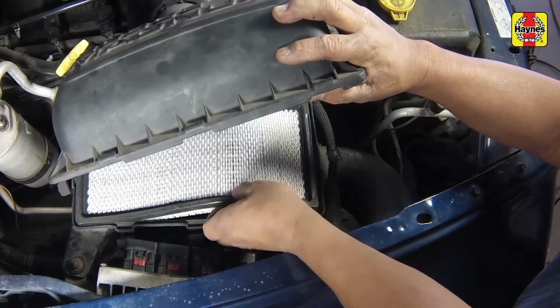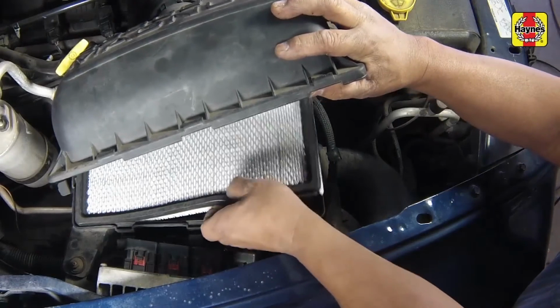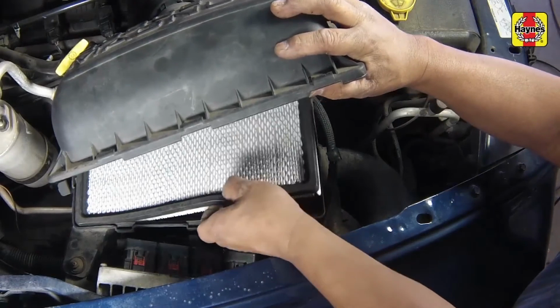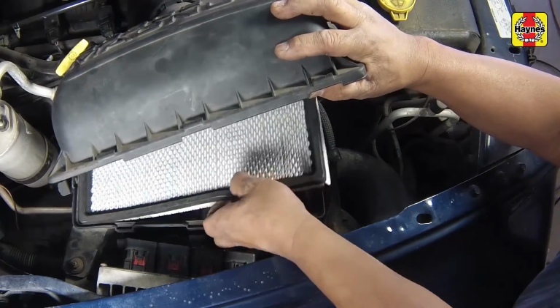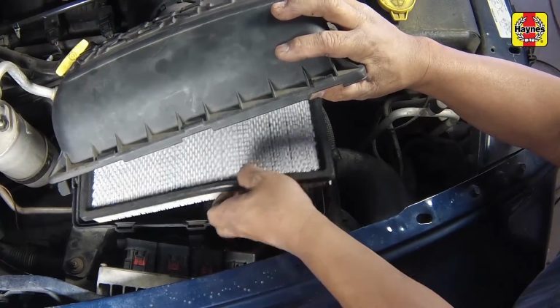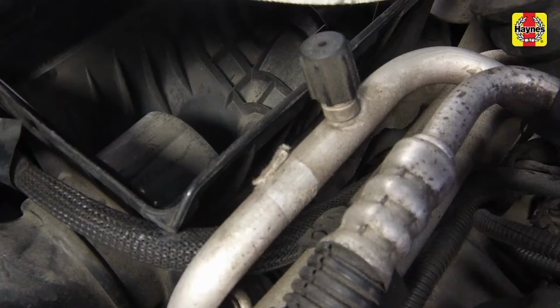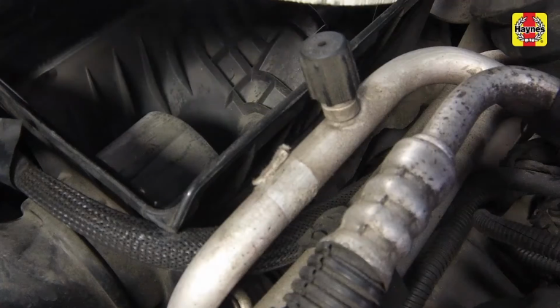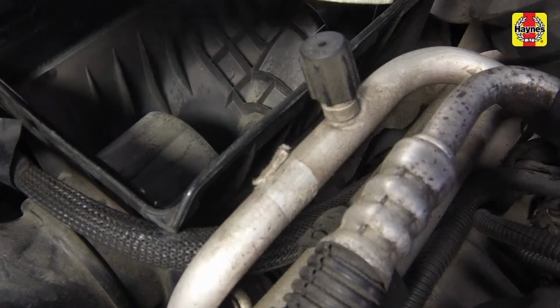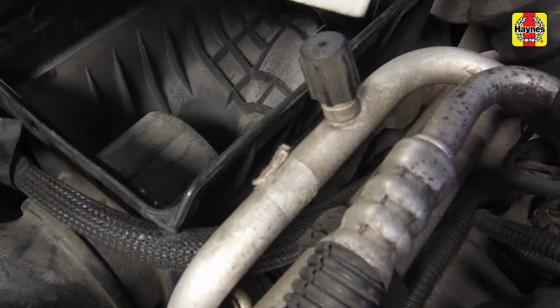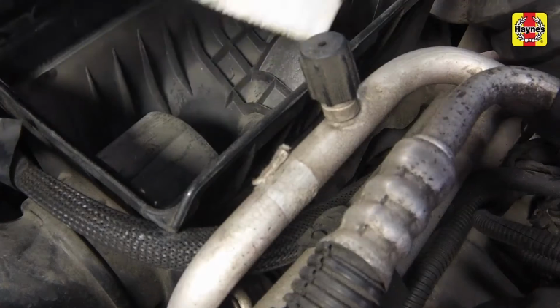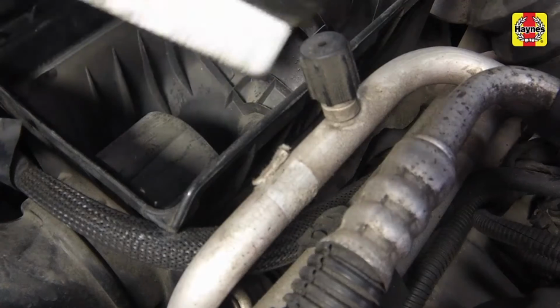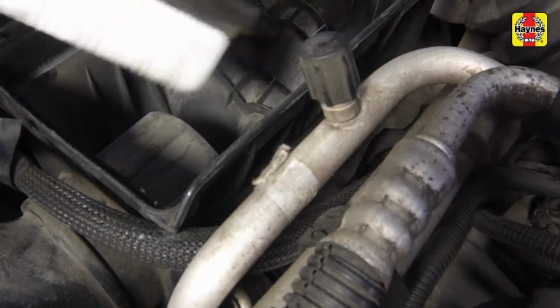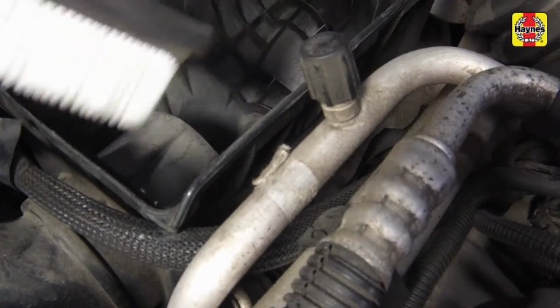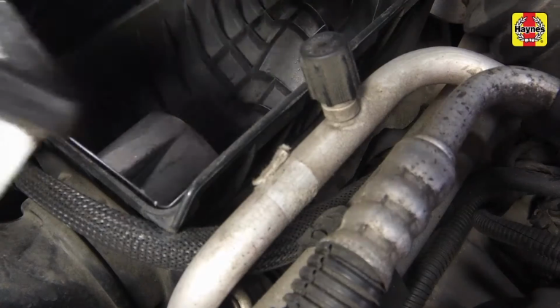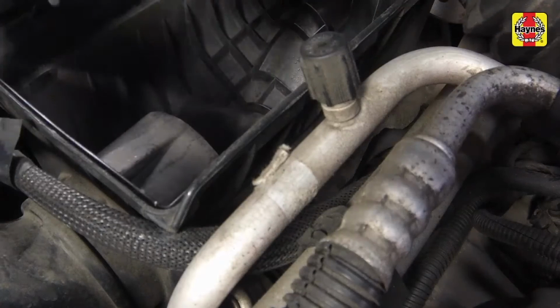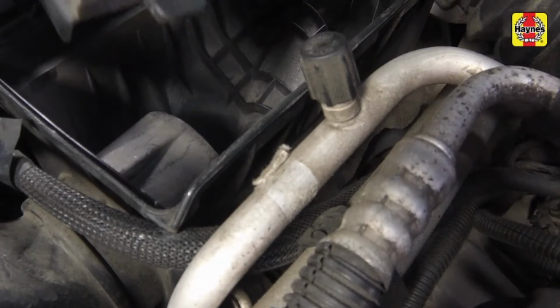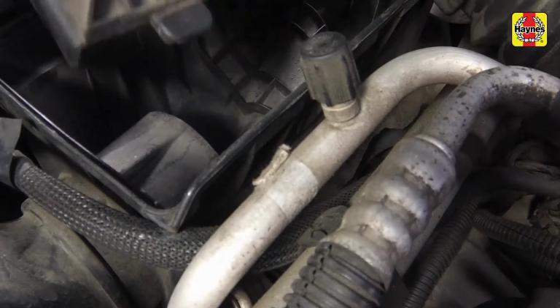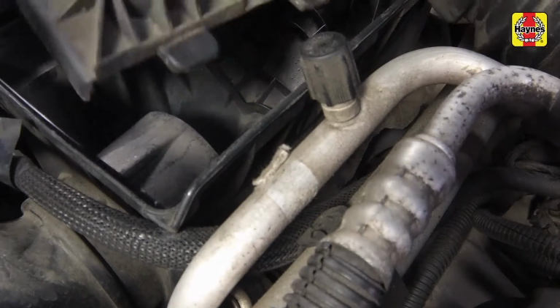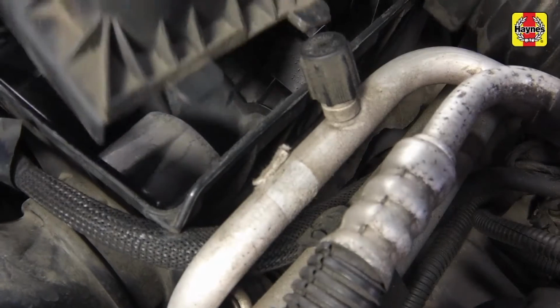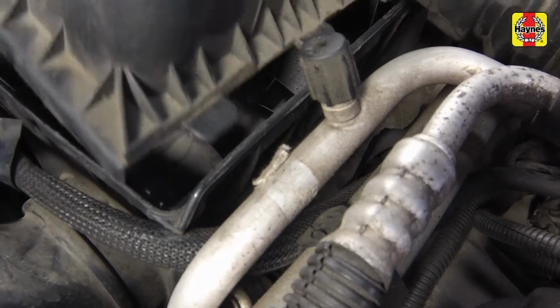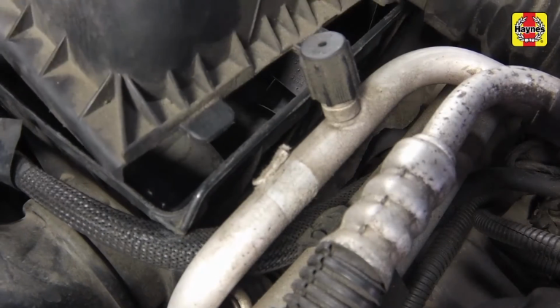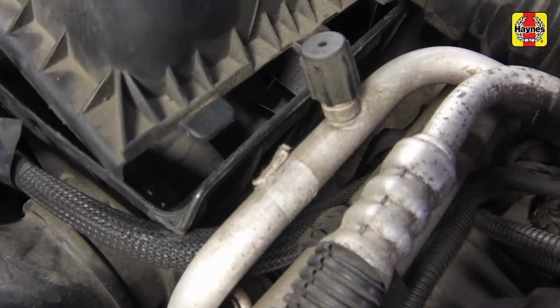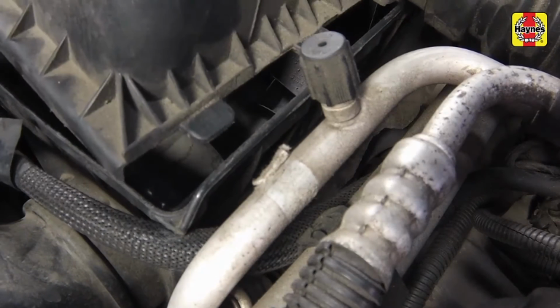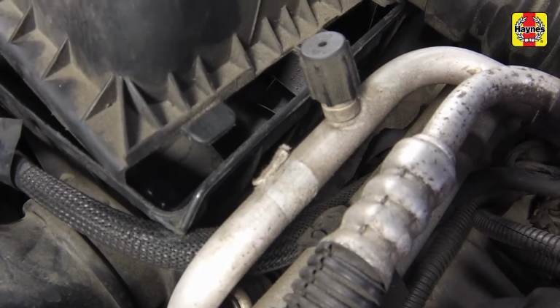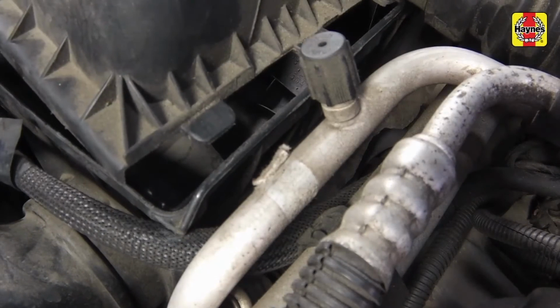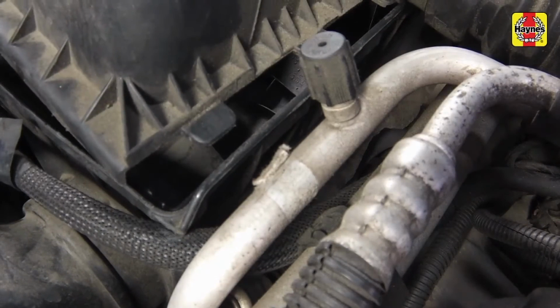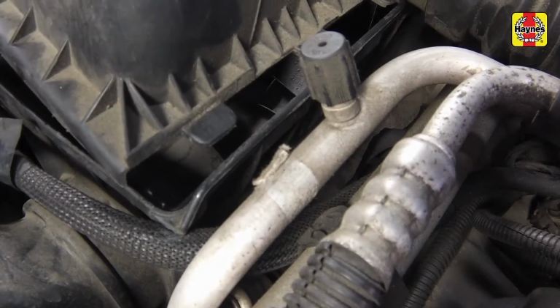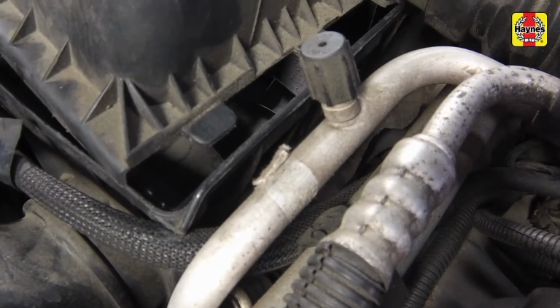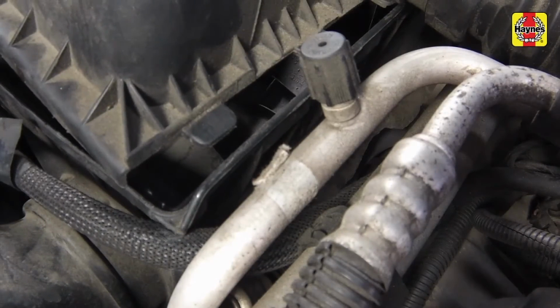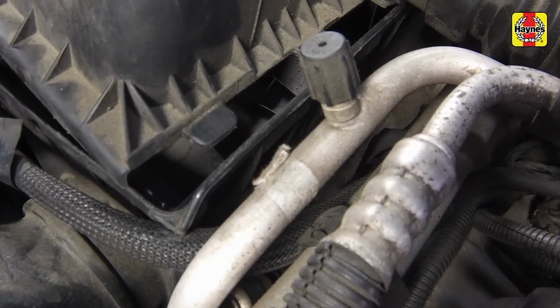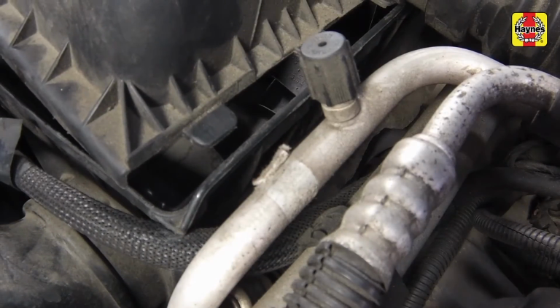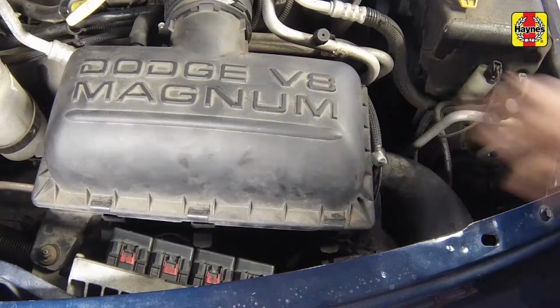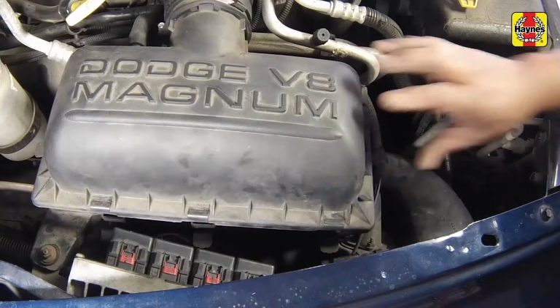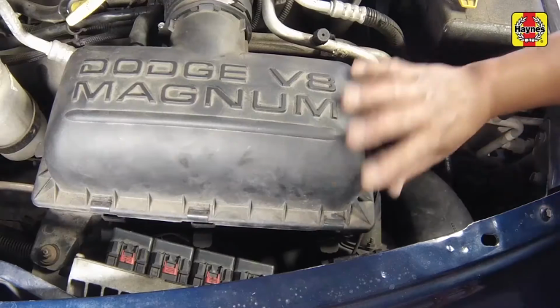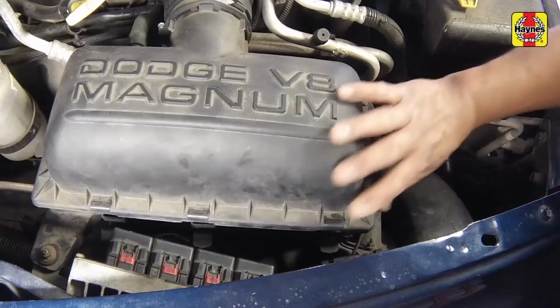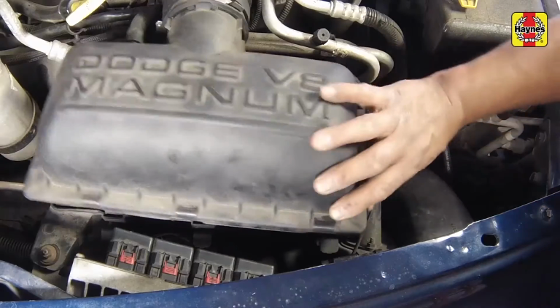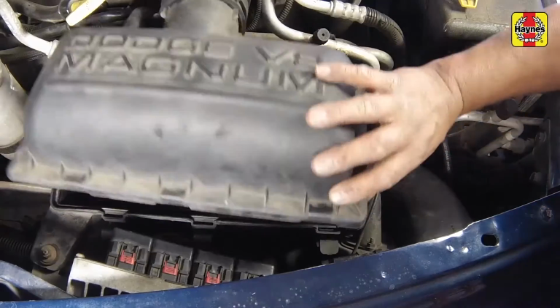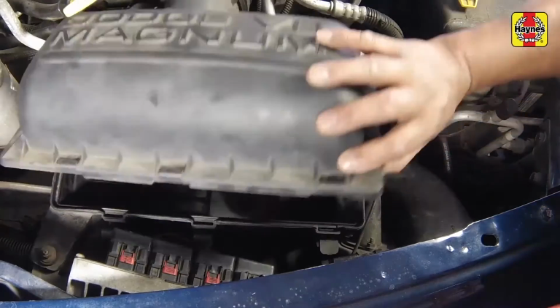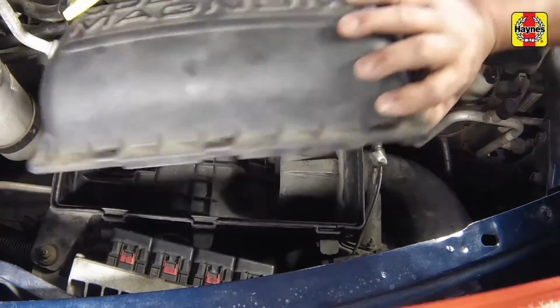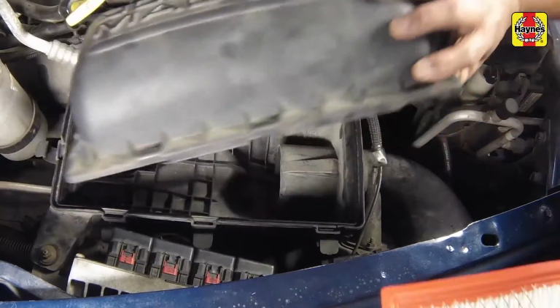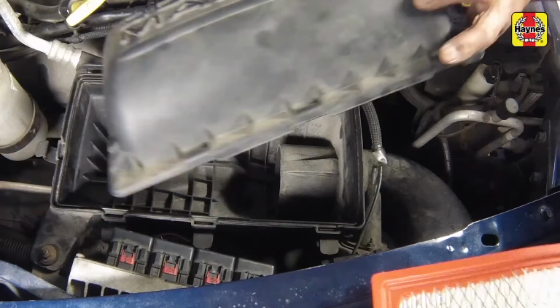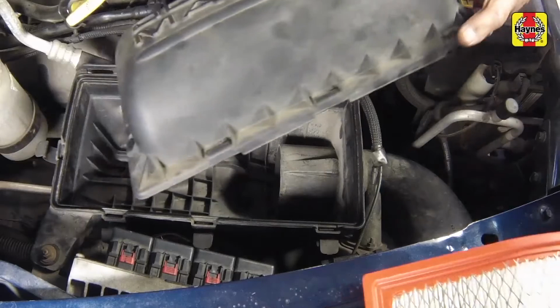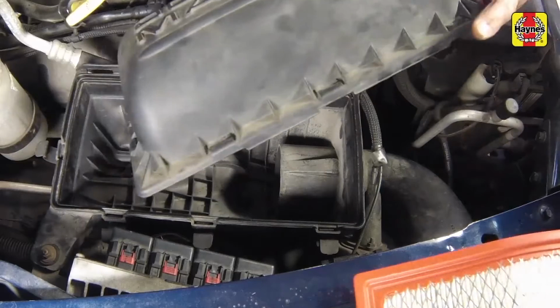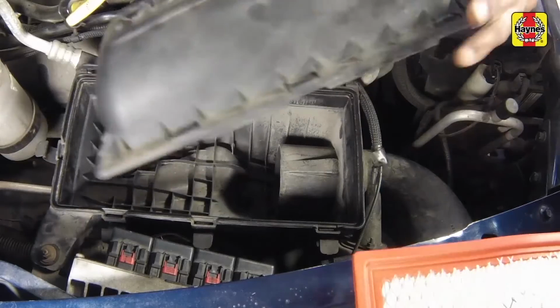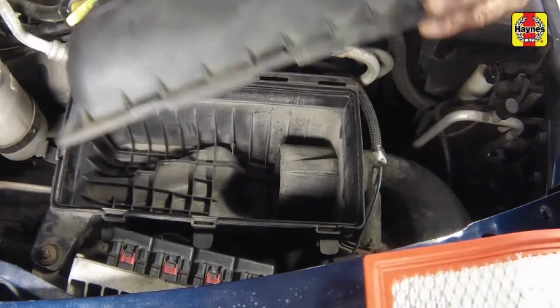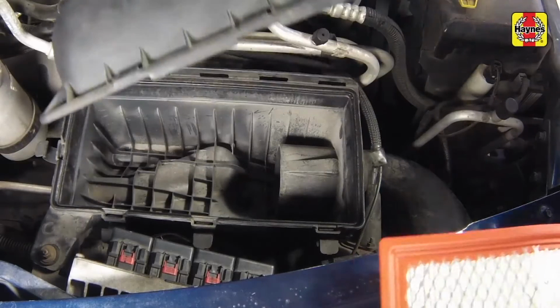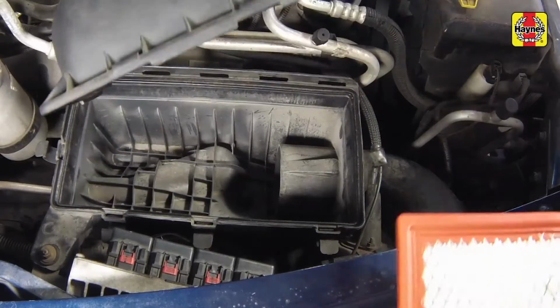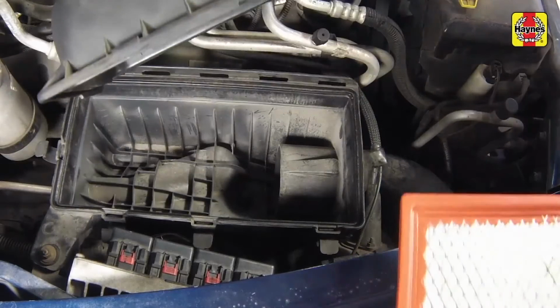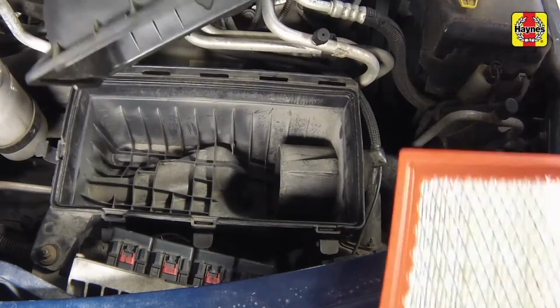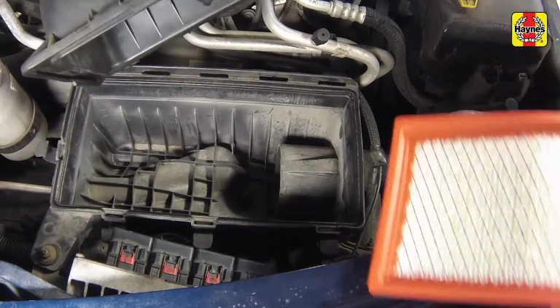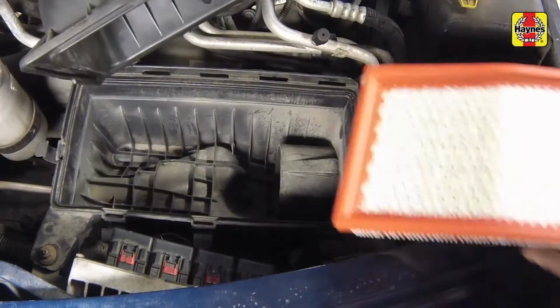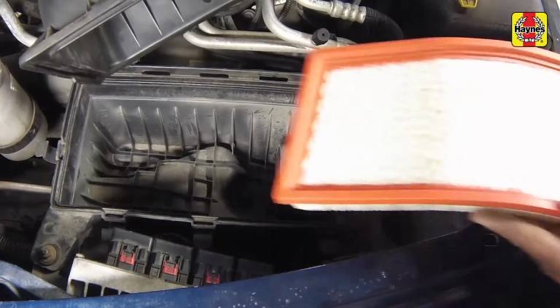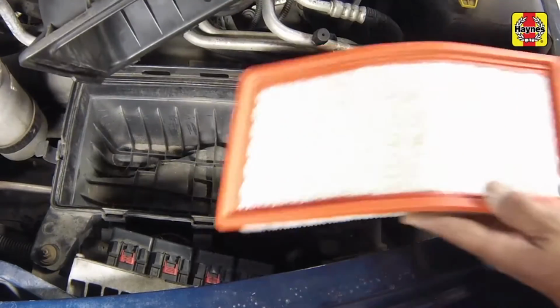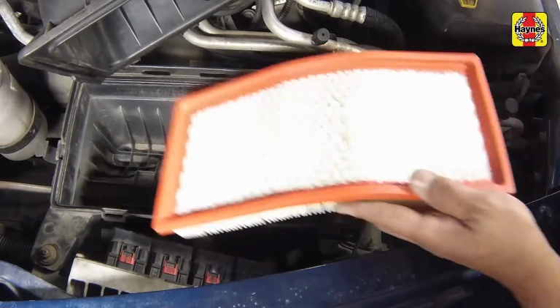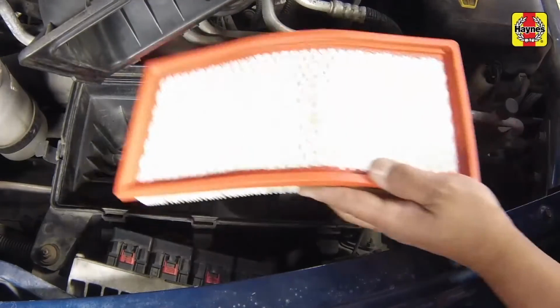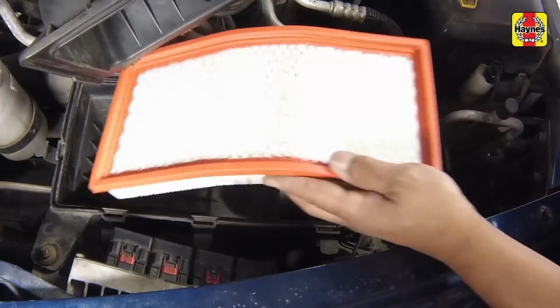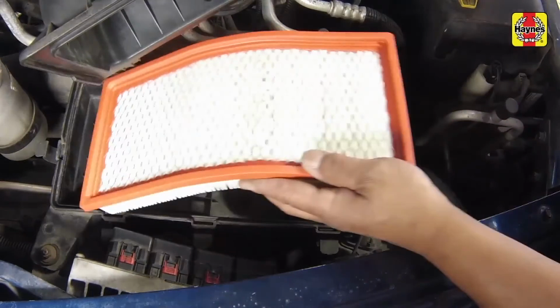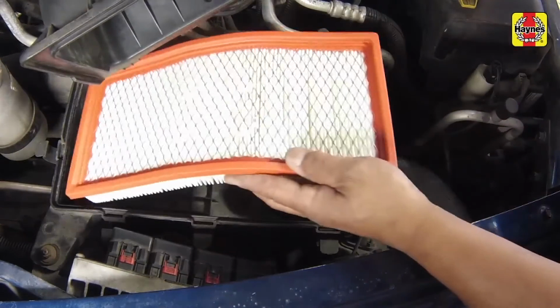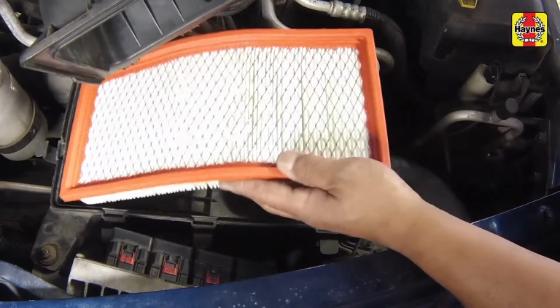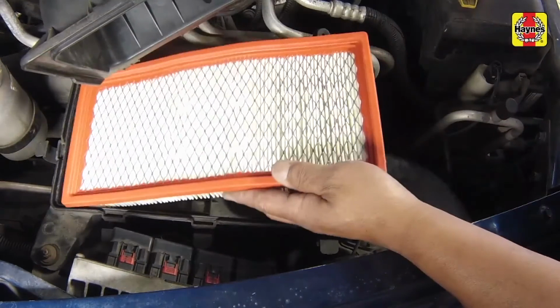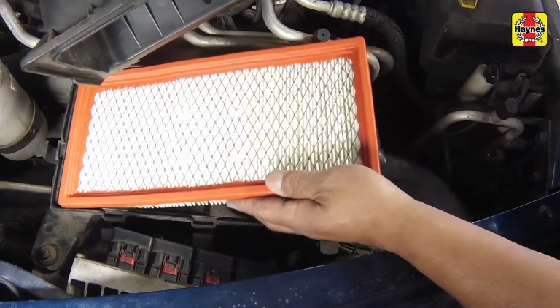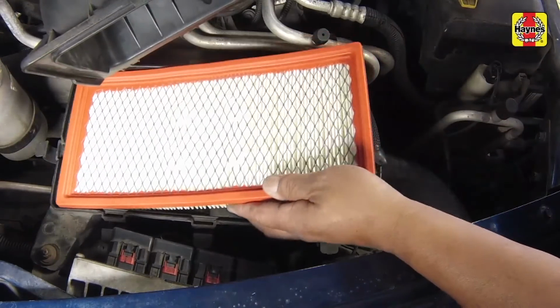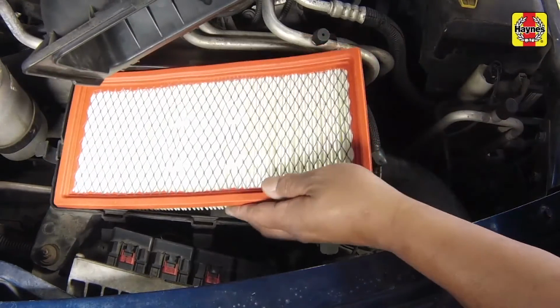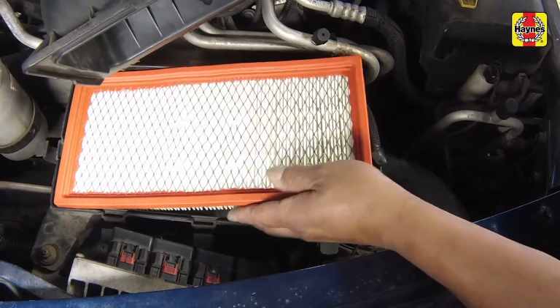Remove the air filter element out of the housing. Wipe or vacuum out the inside of the air filter housing.